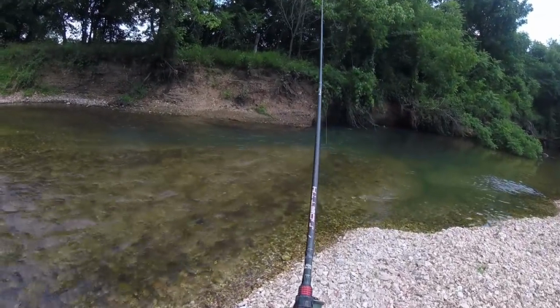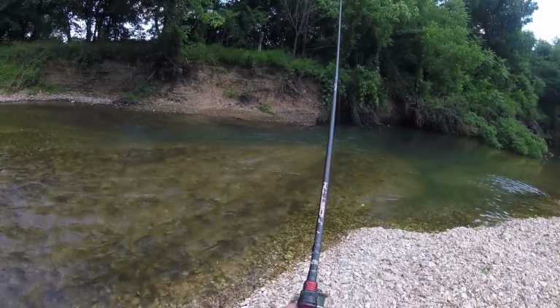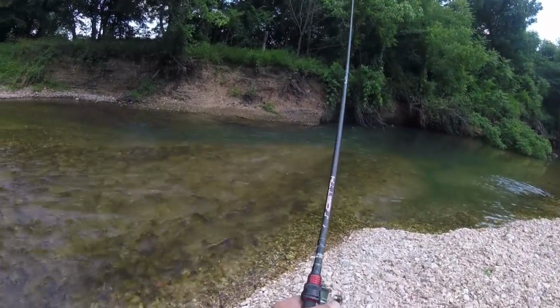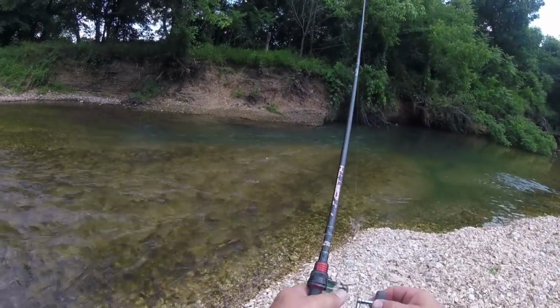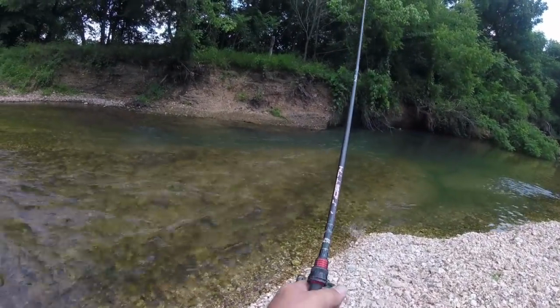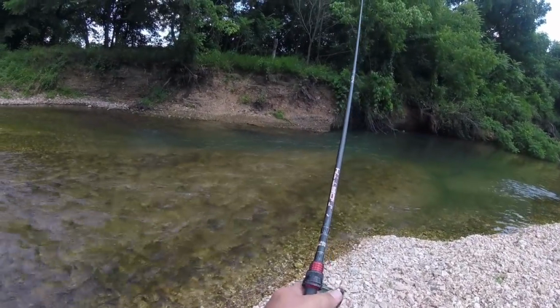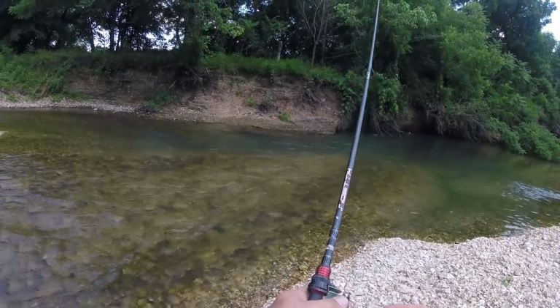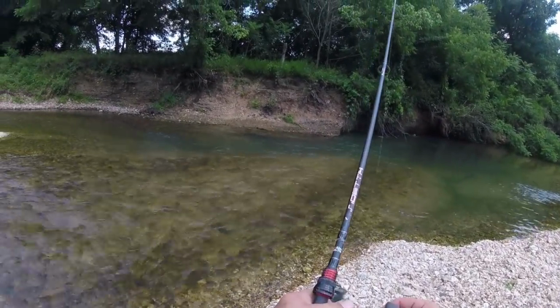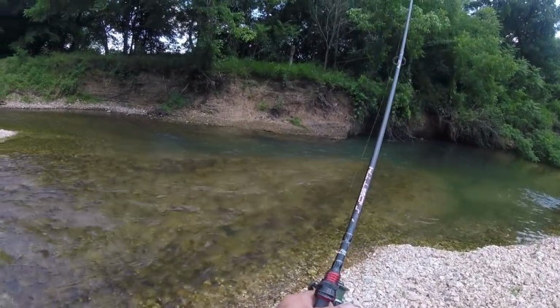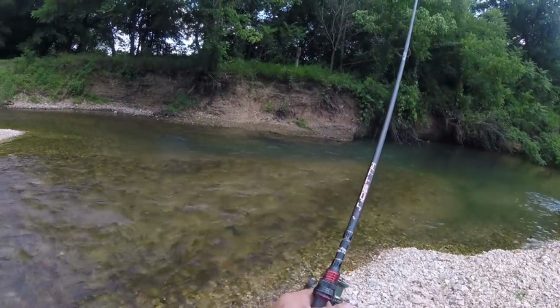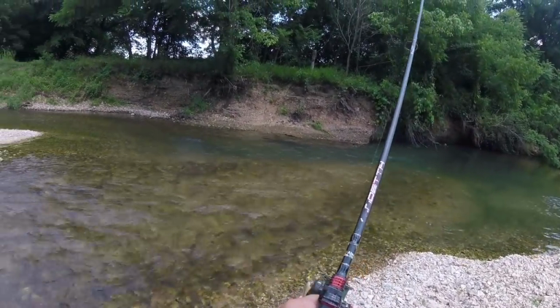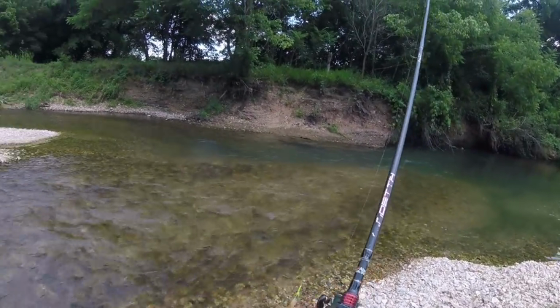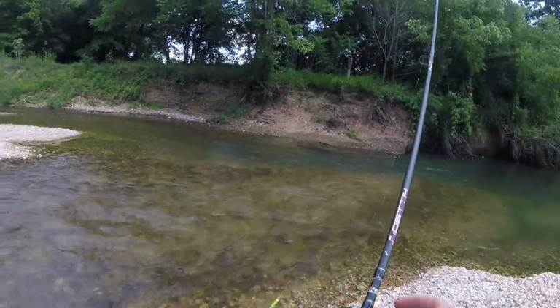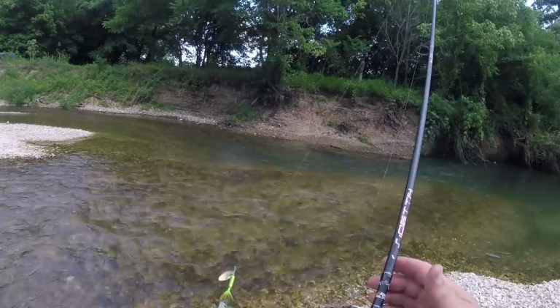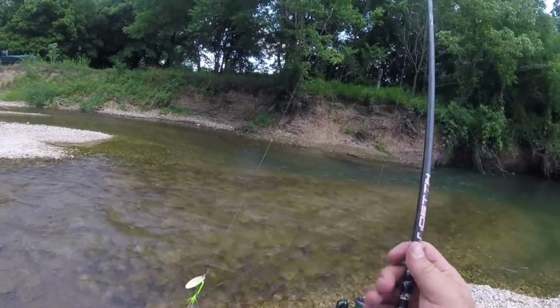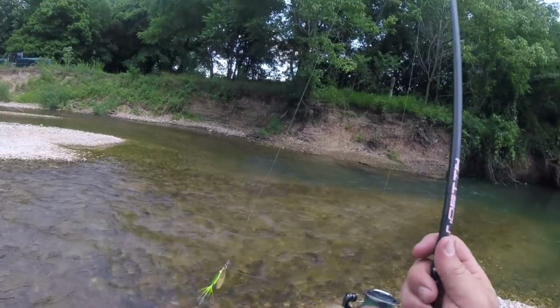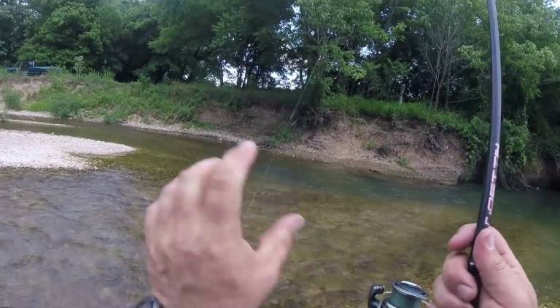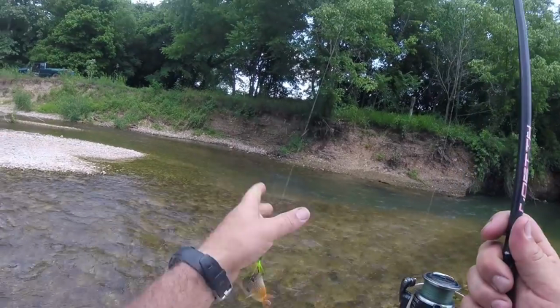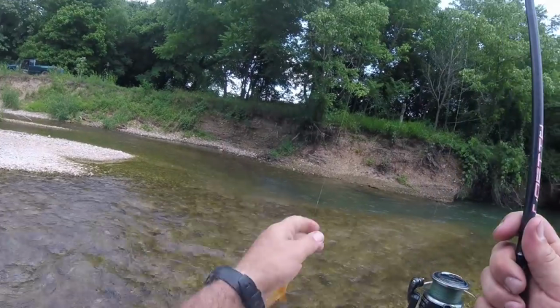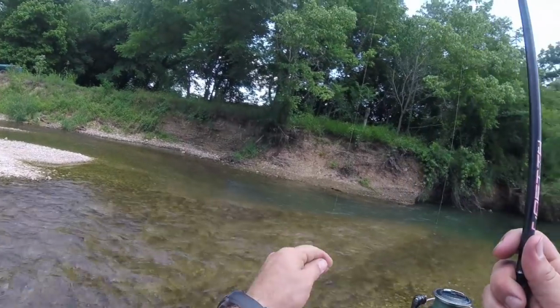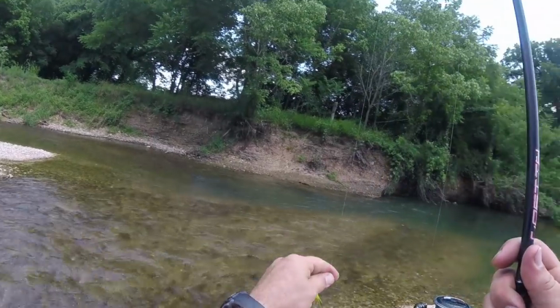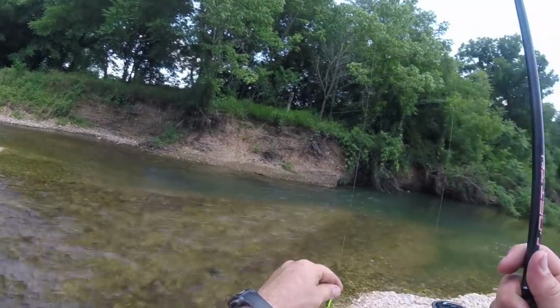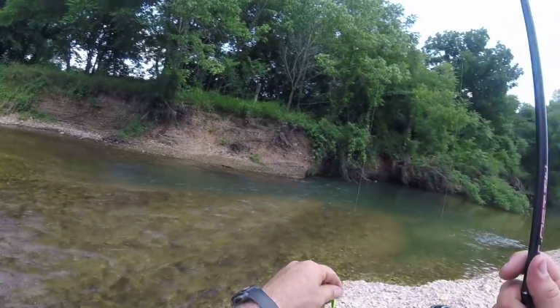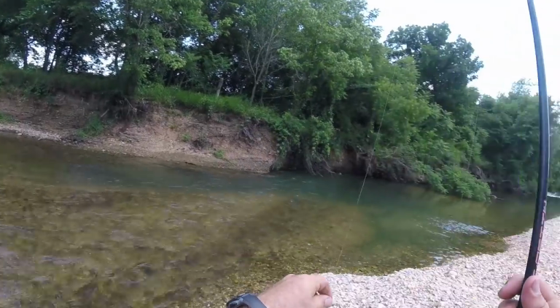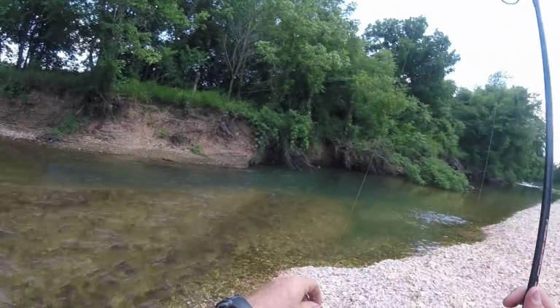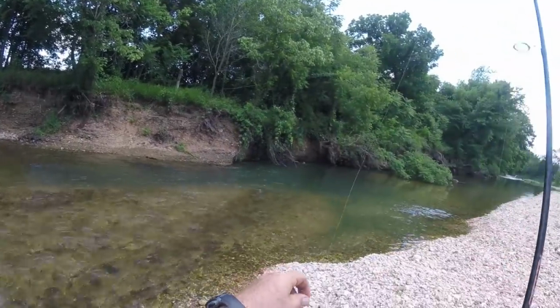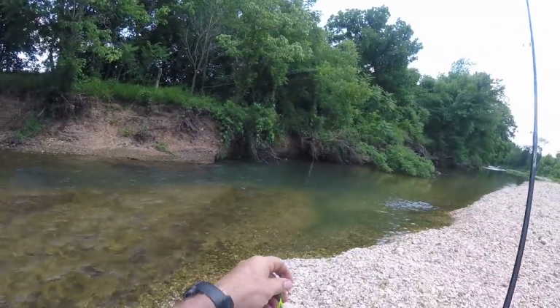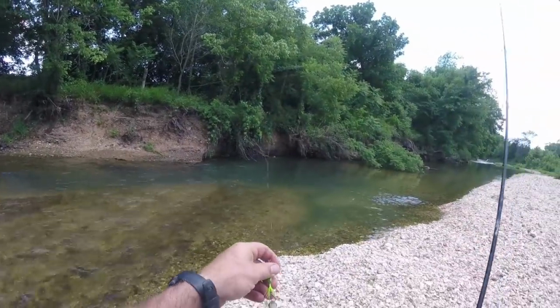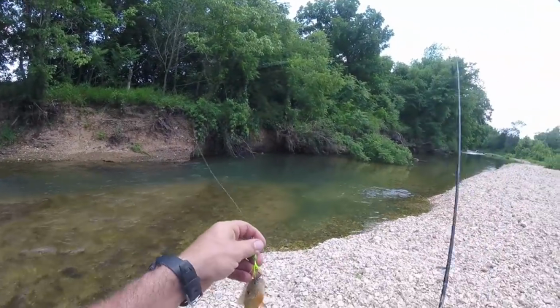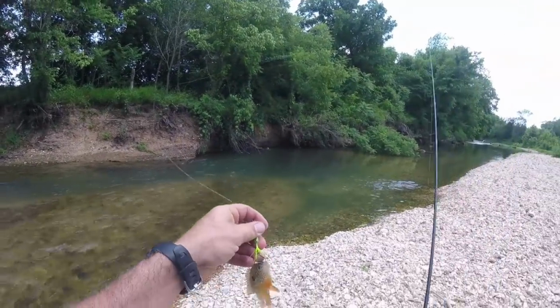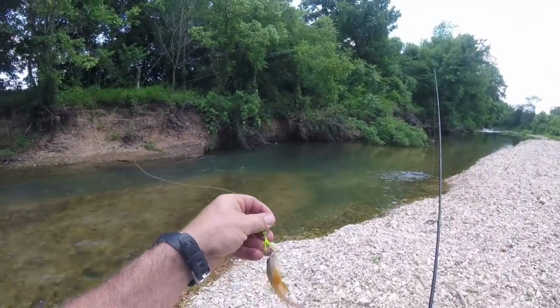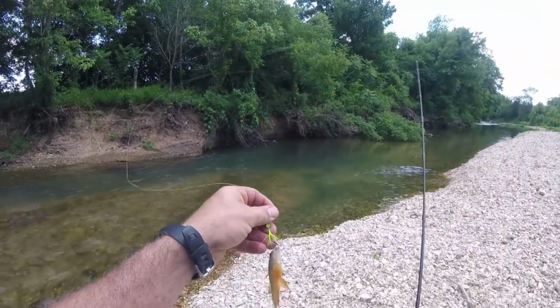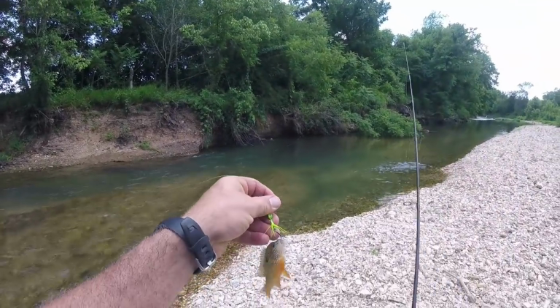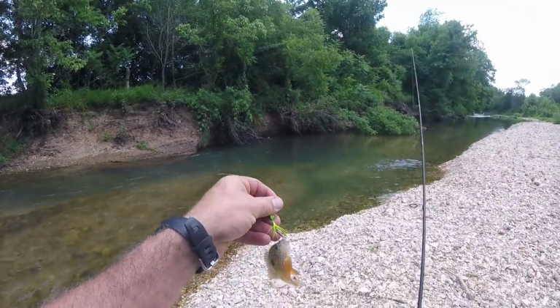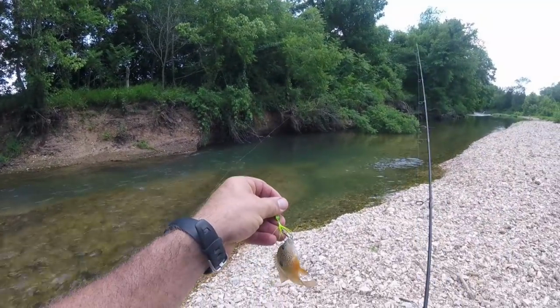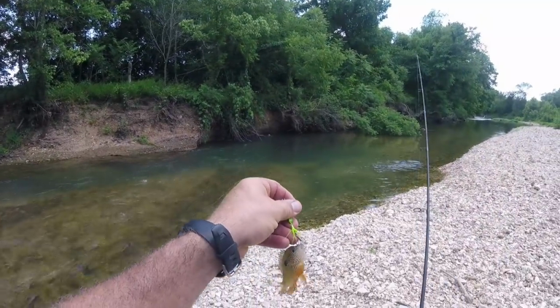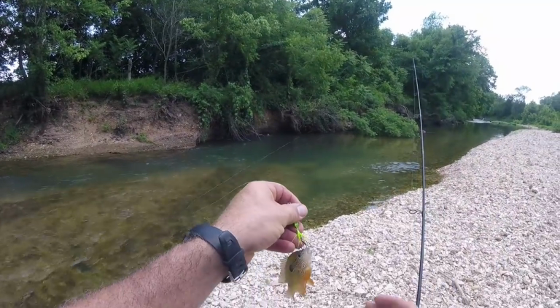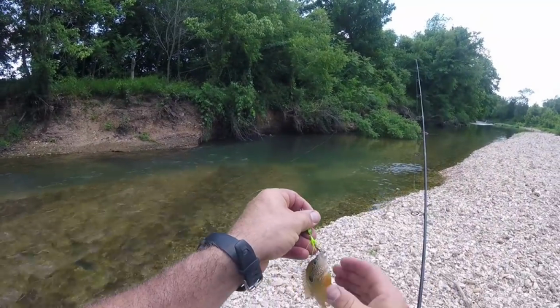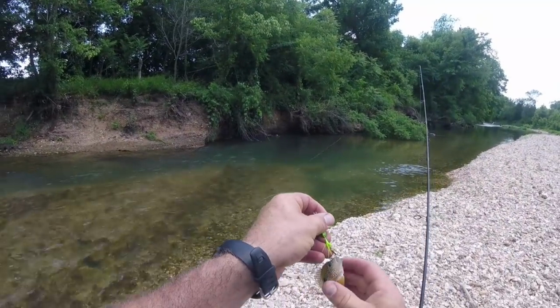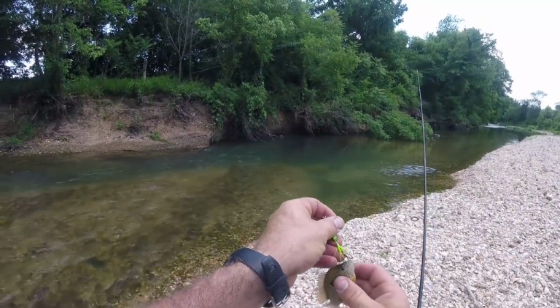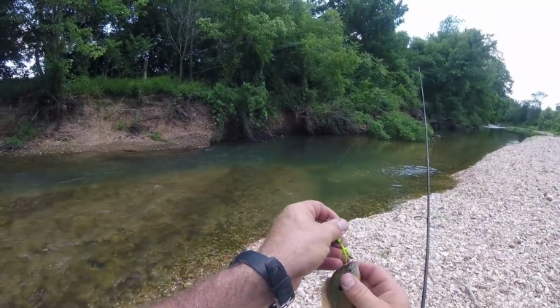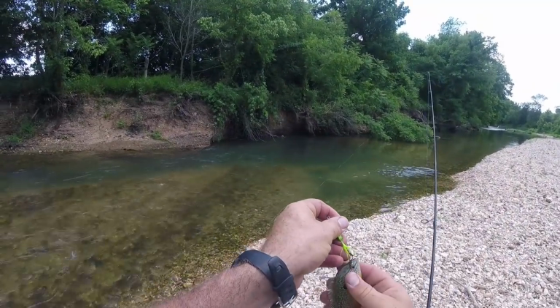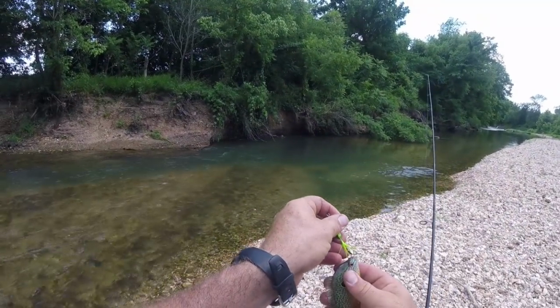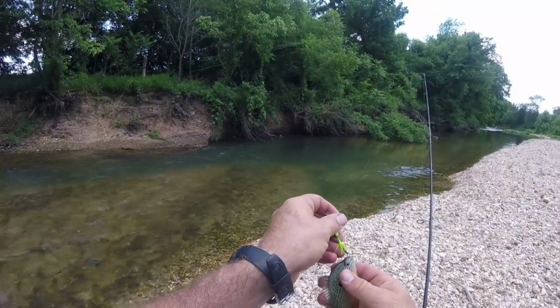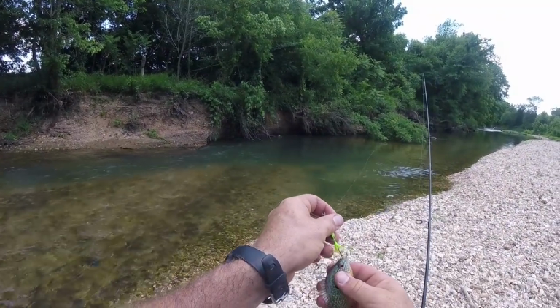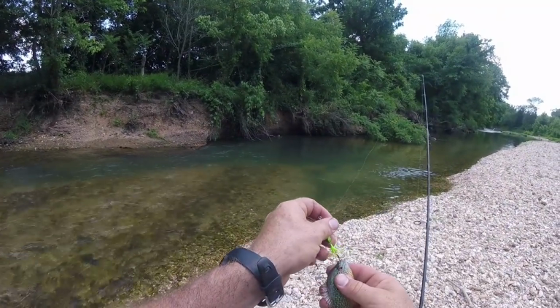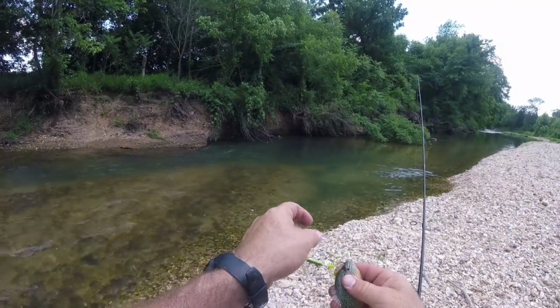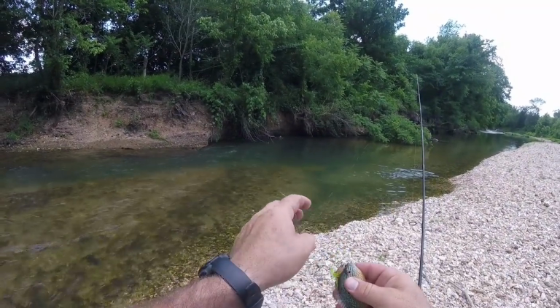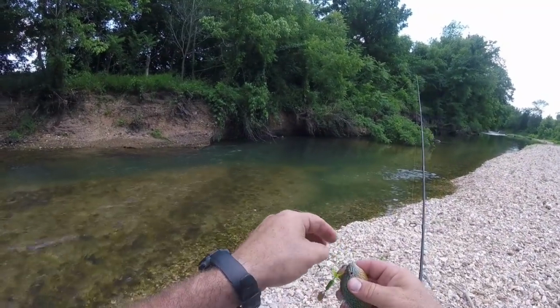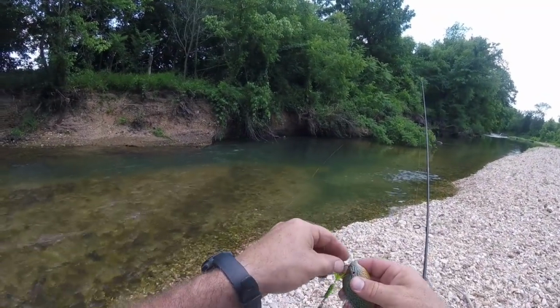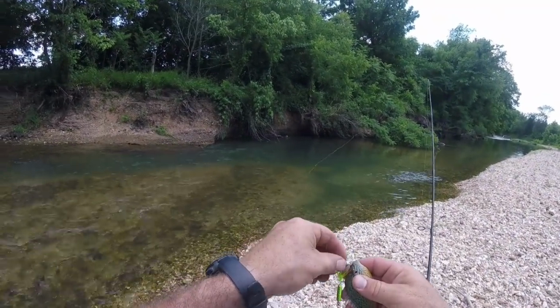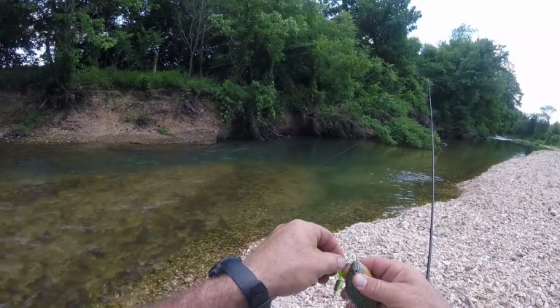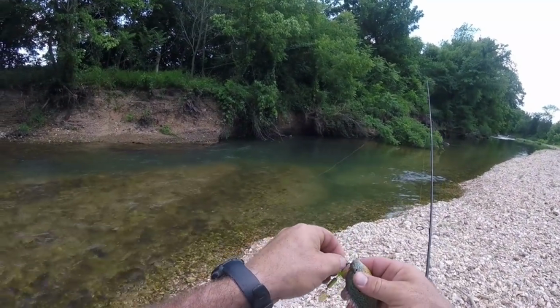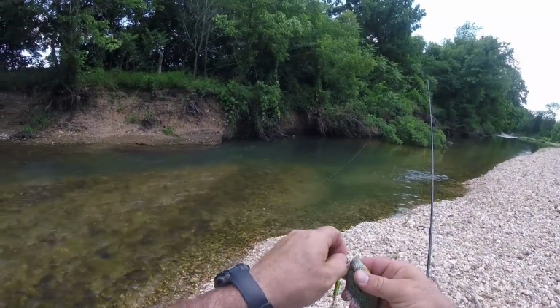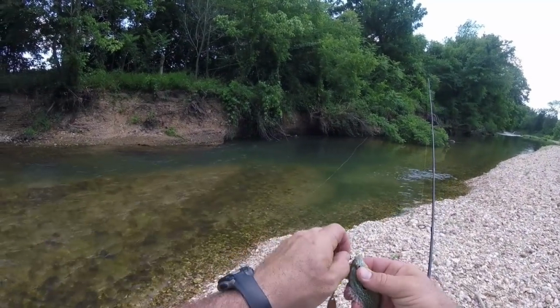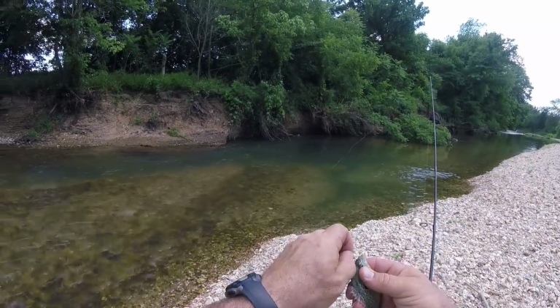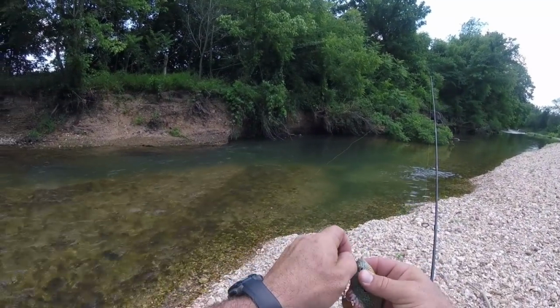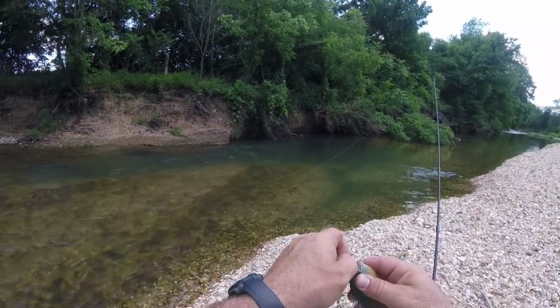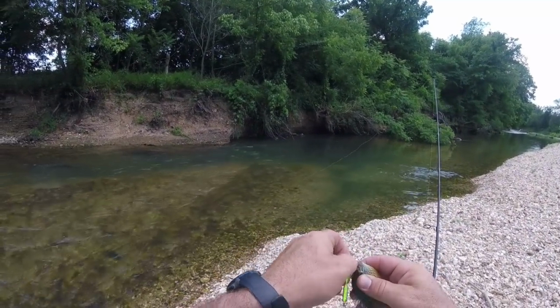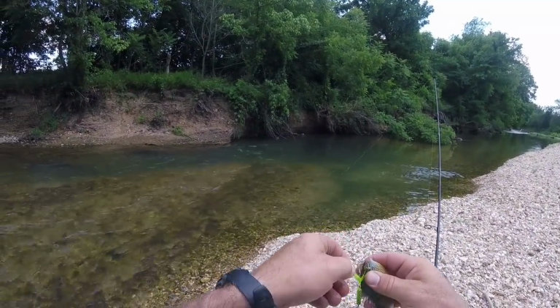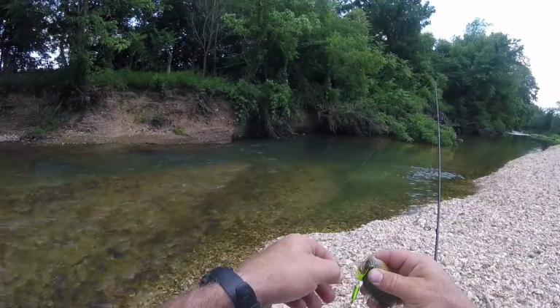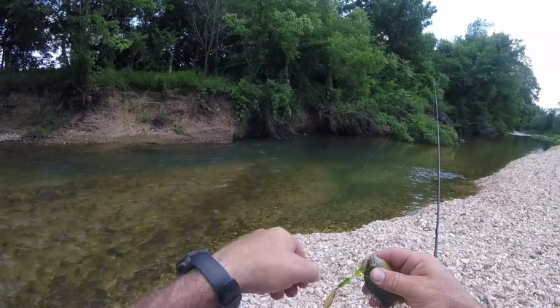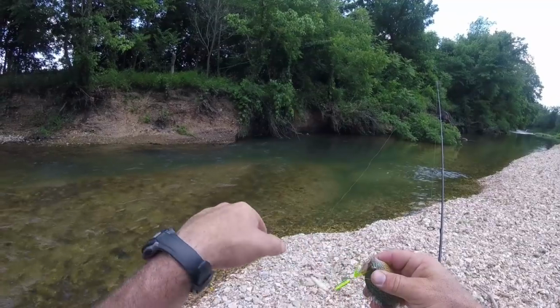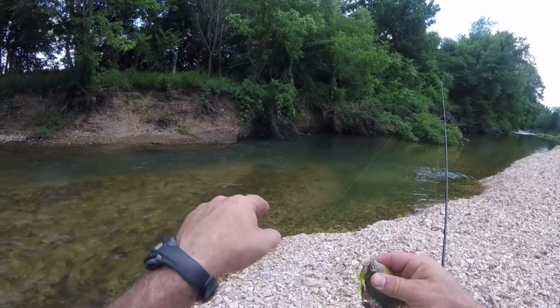Just a little guy, but these fish are so pretty. I mean, look at those colors.